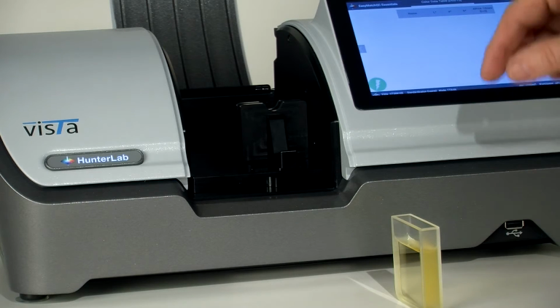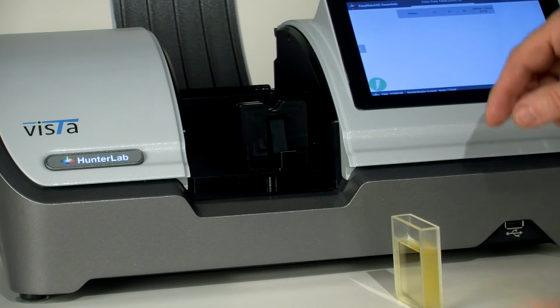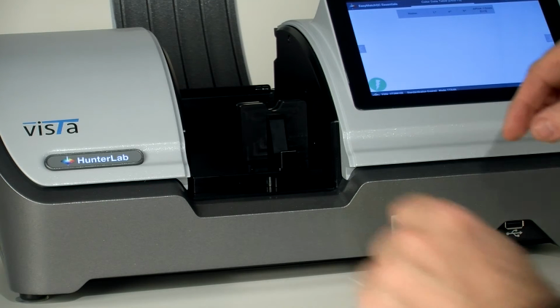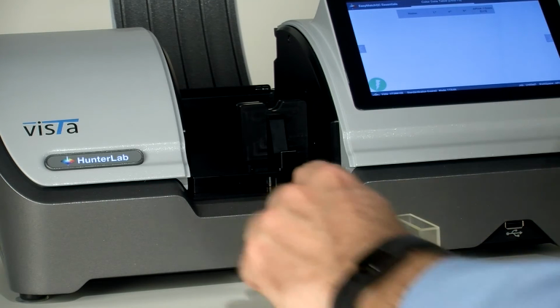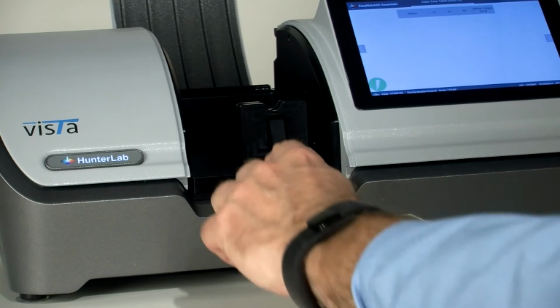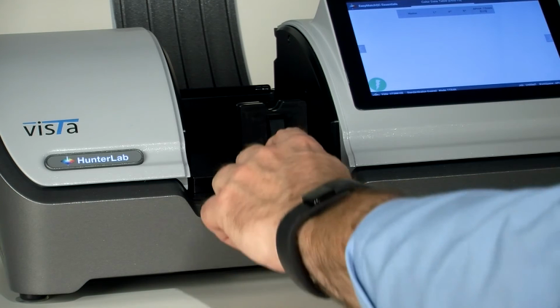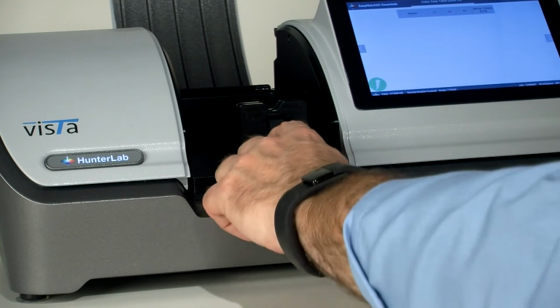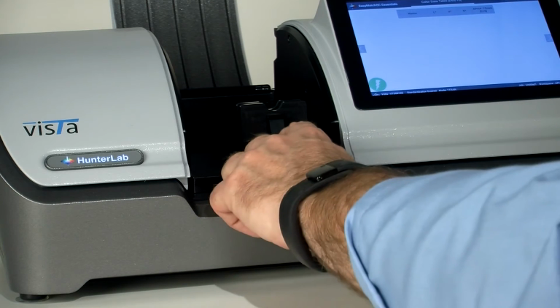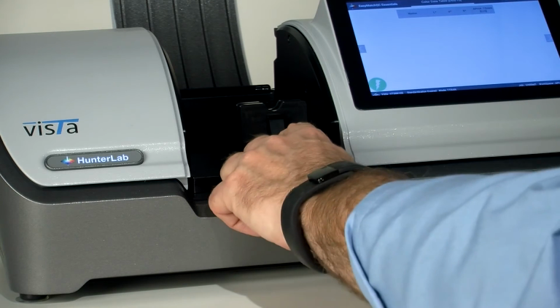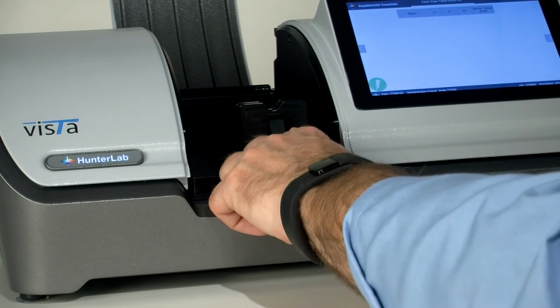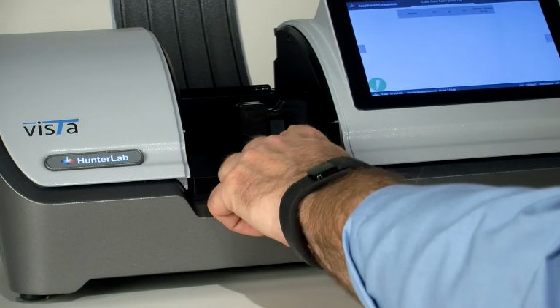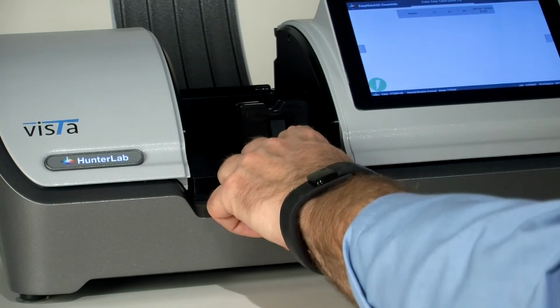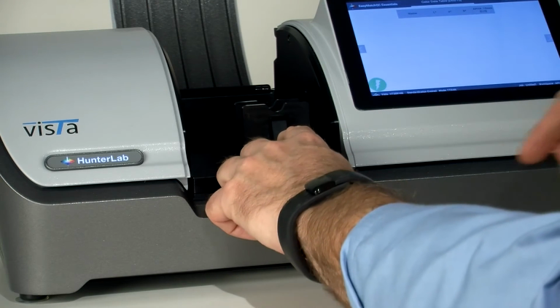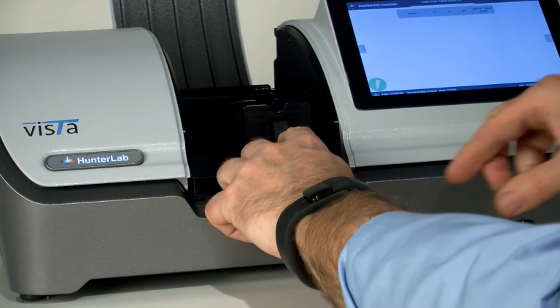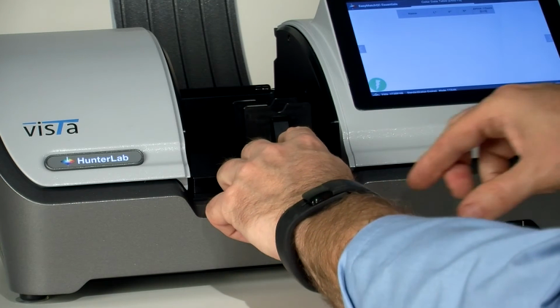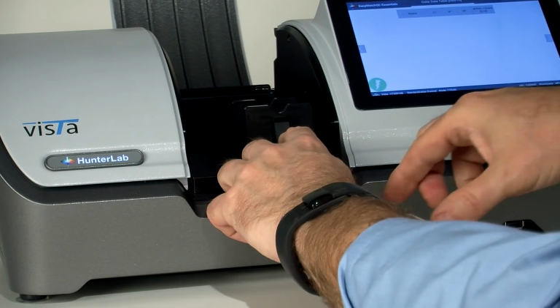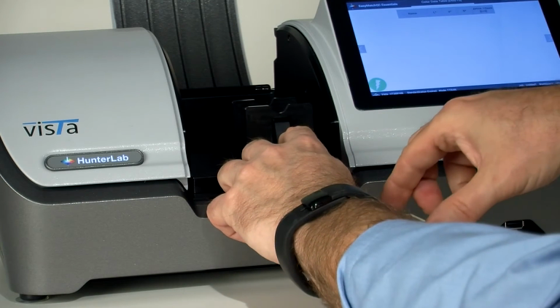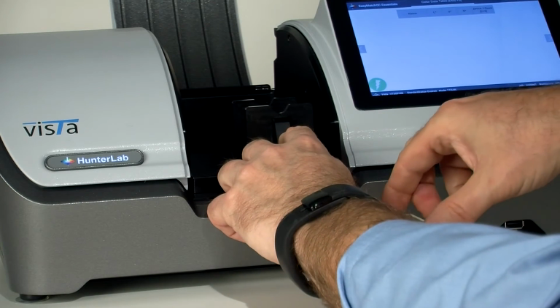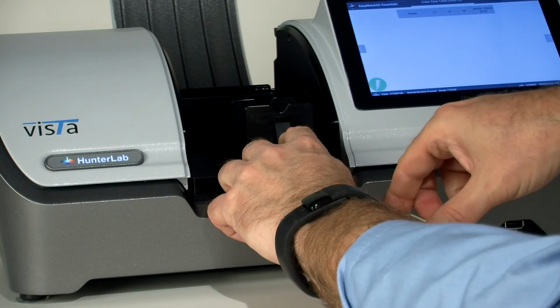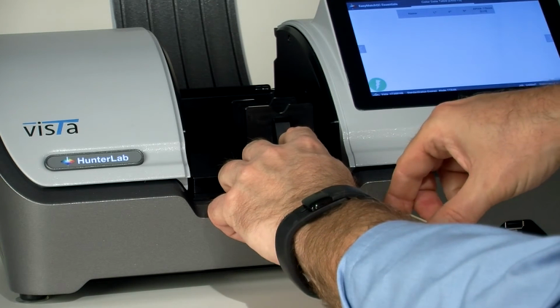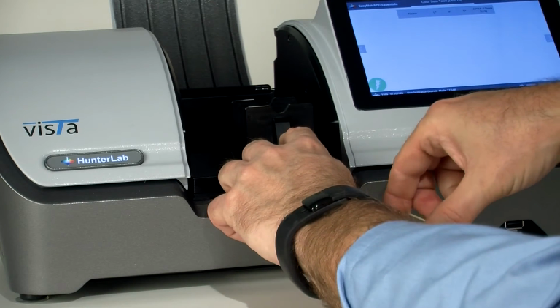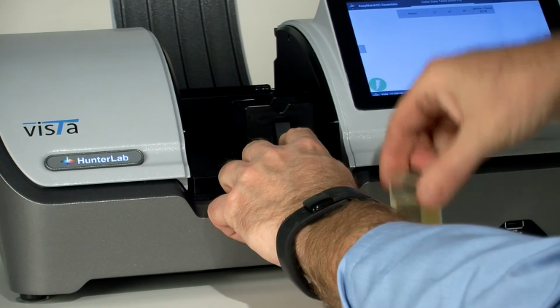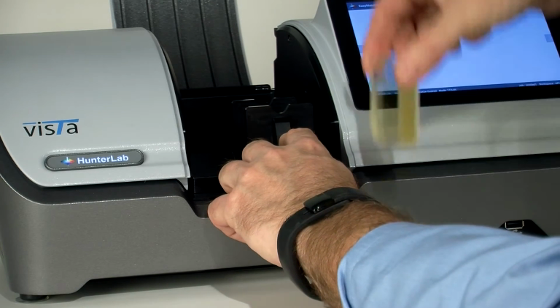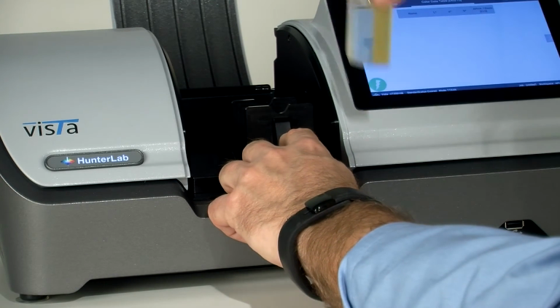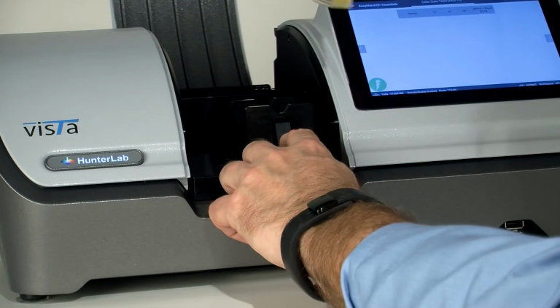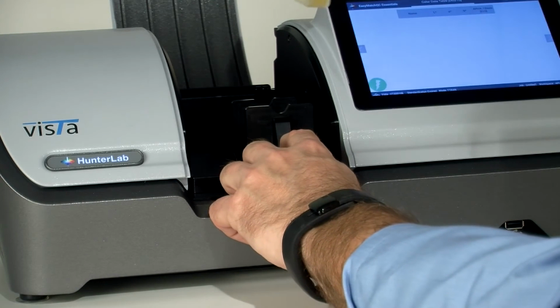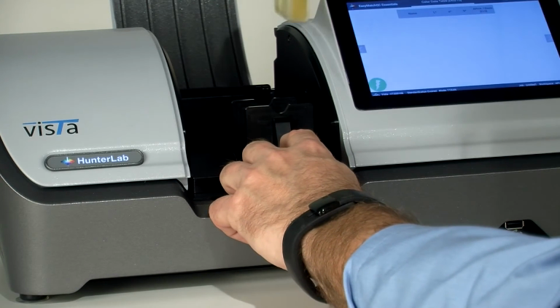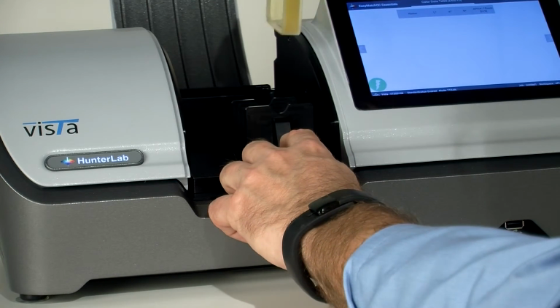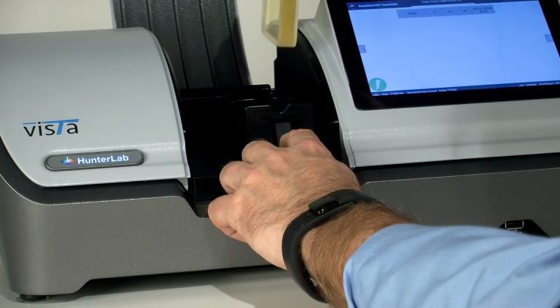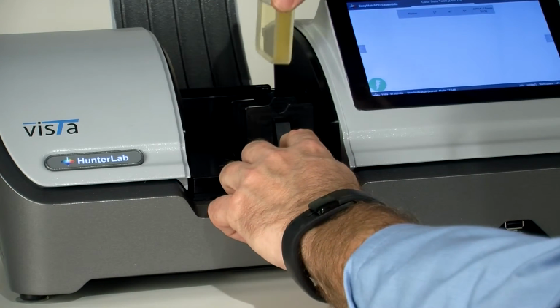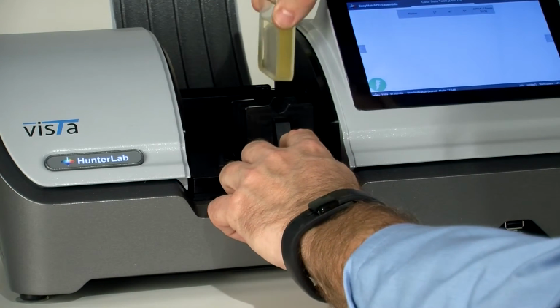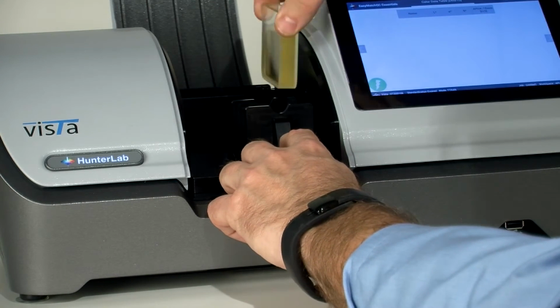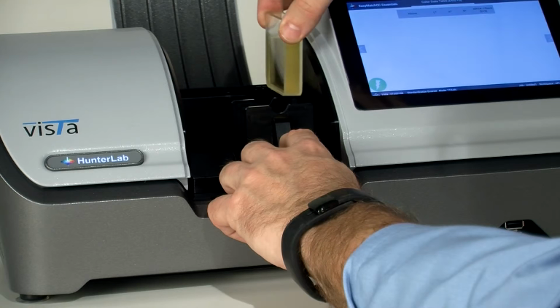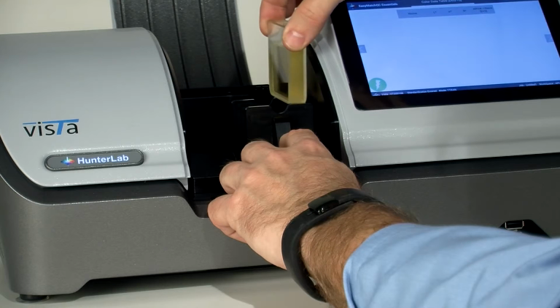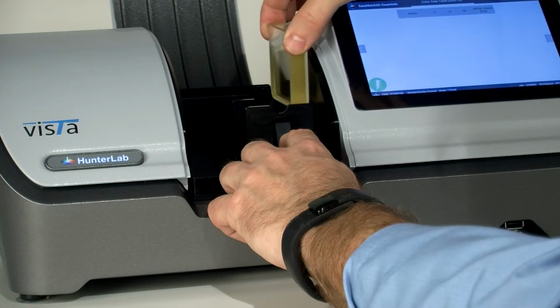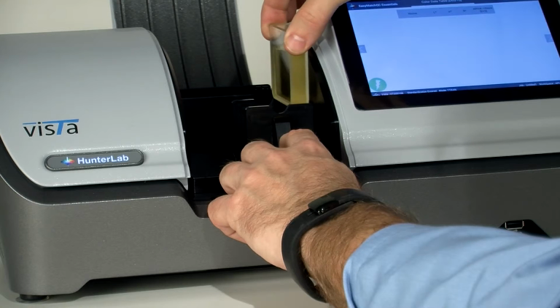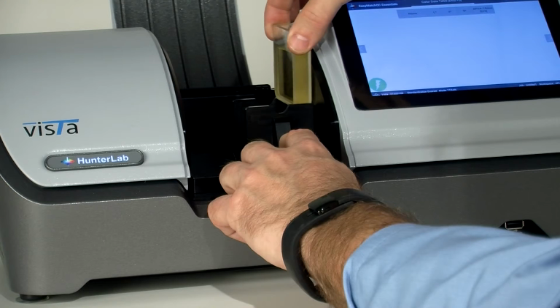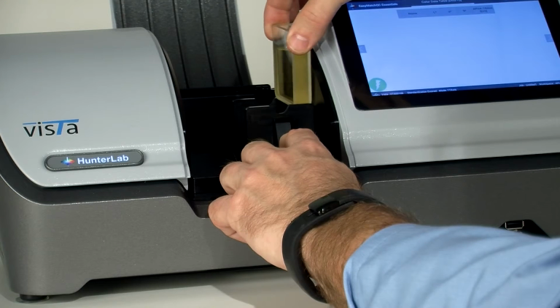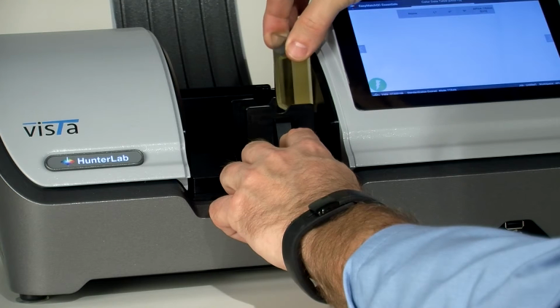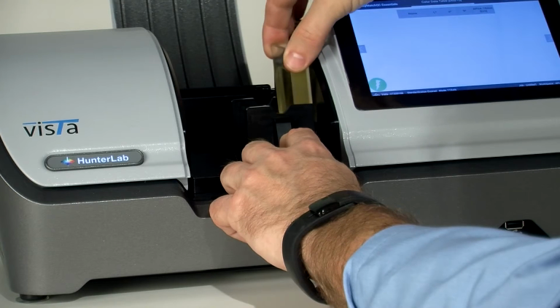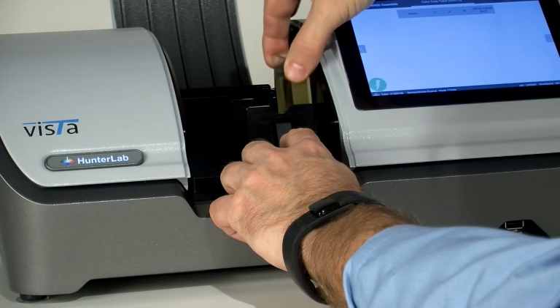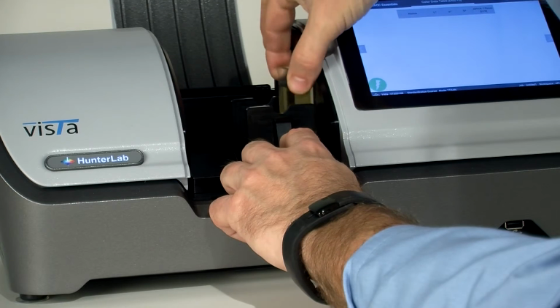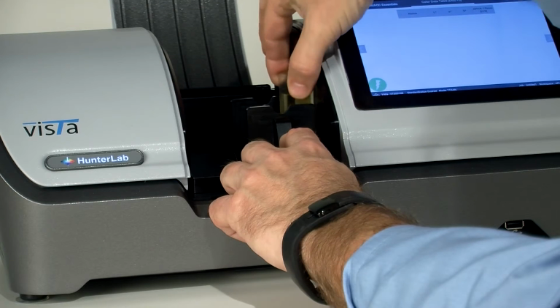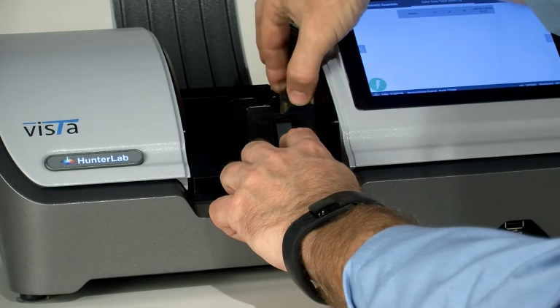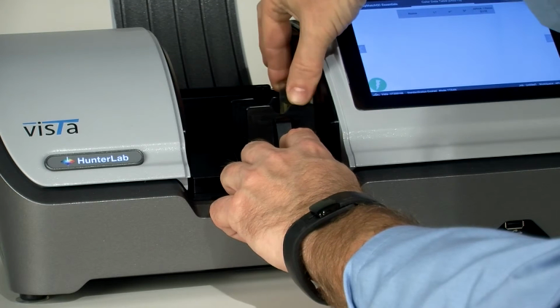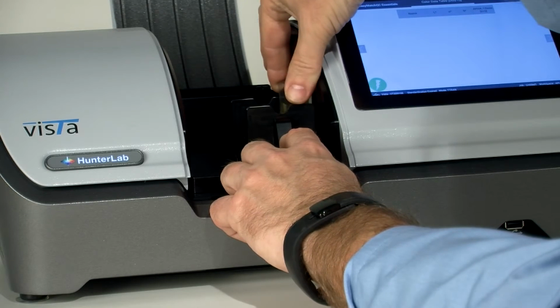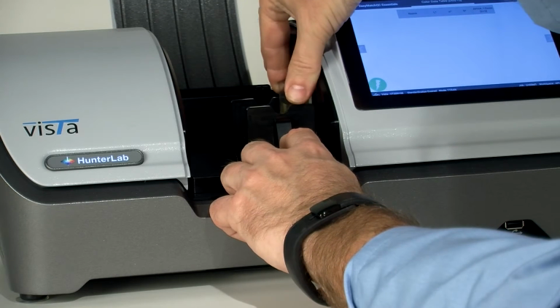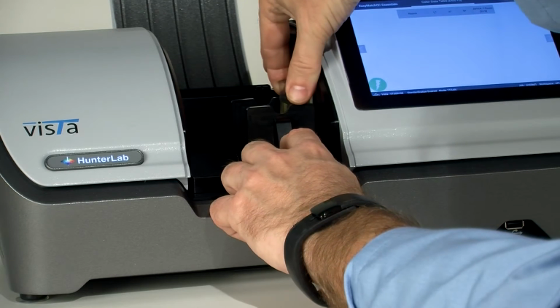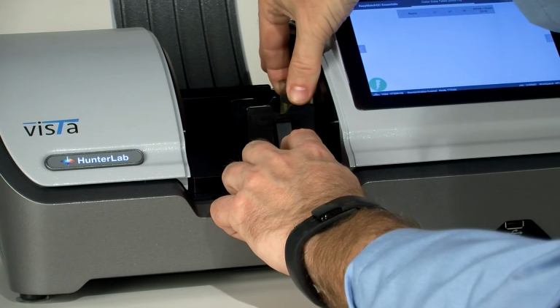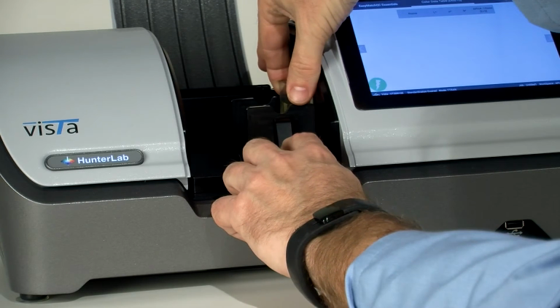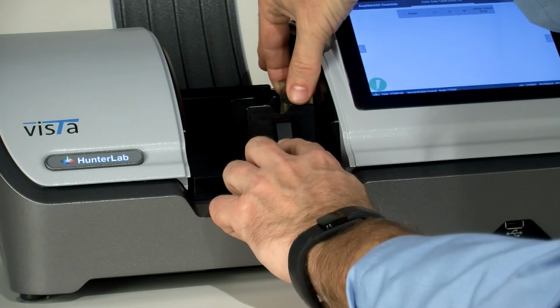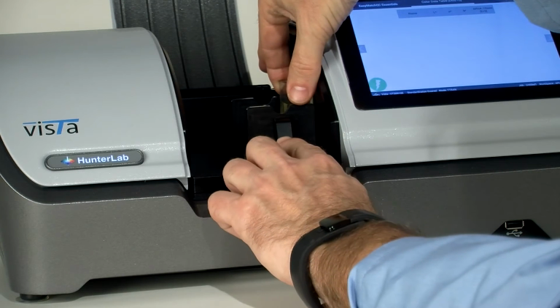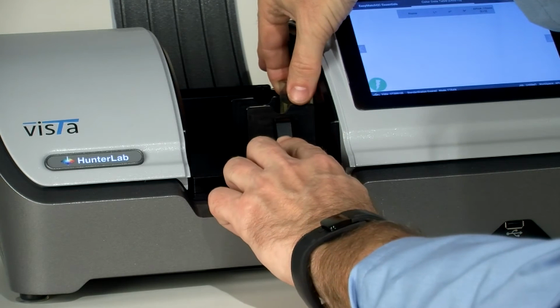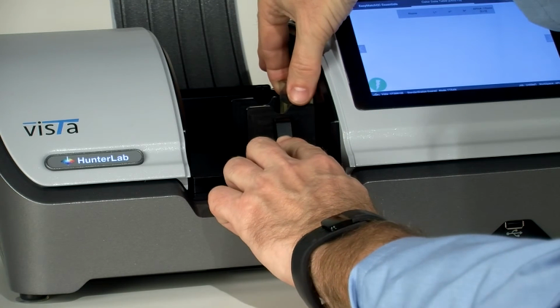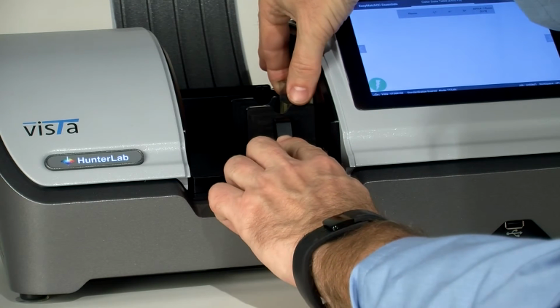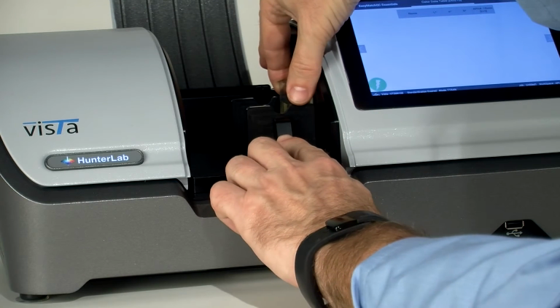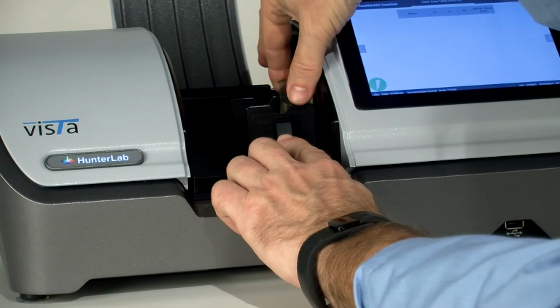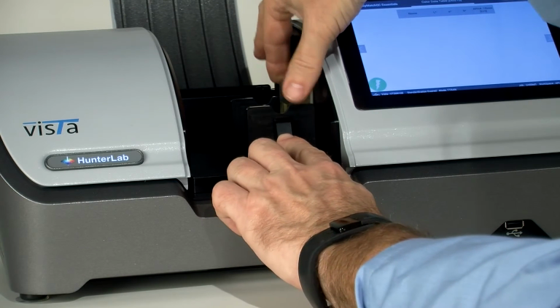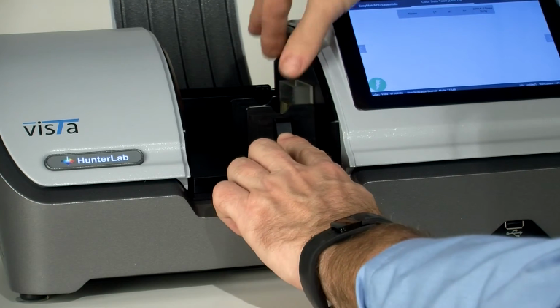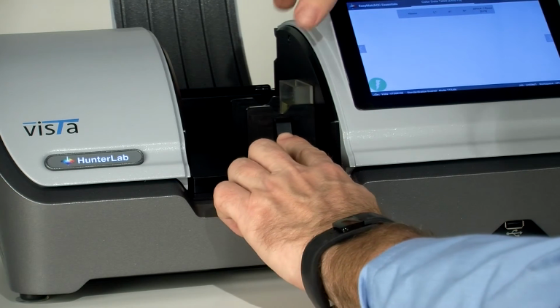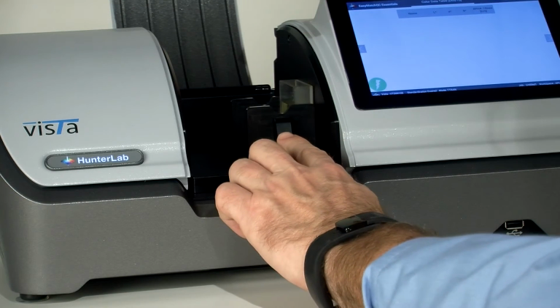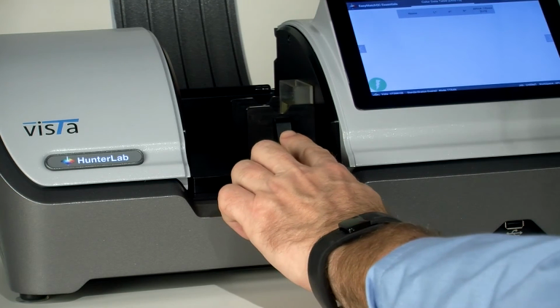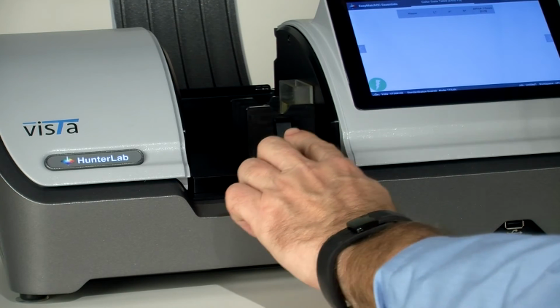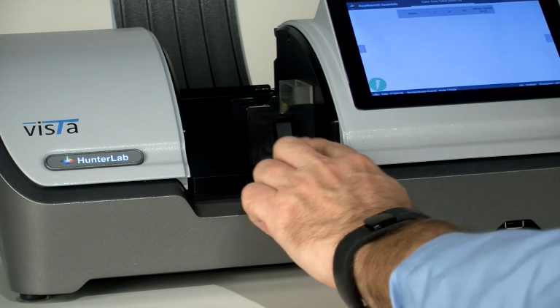Pull back slightly on the lever and then insert your sample. Ensure the sample is firmly against the wall.